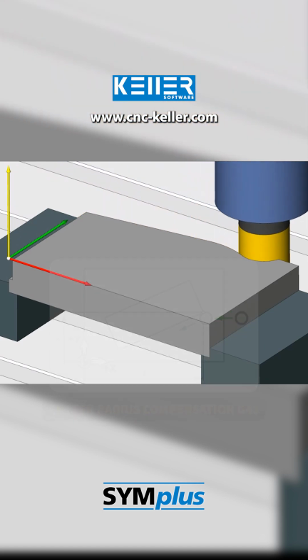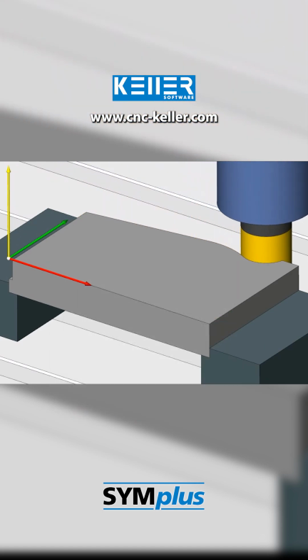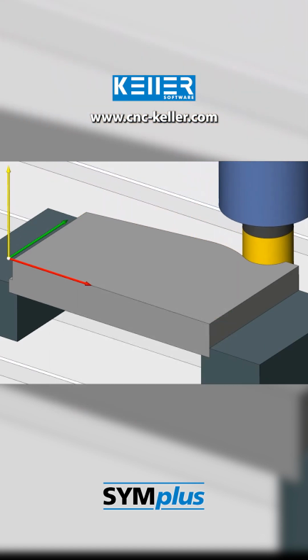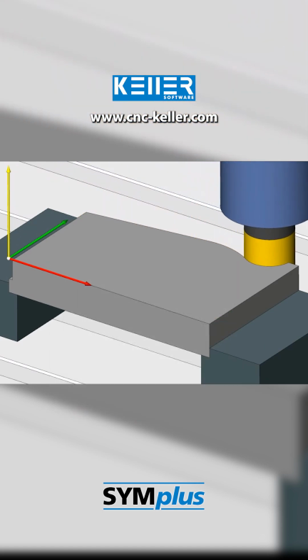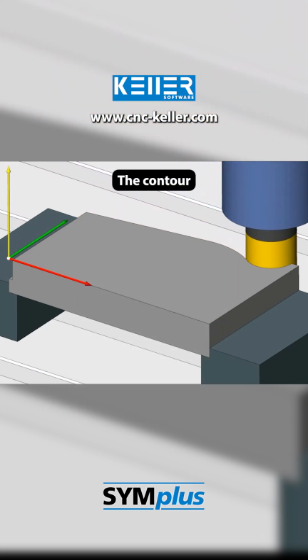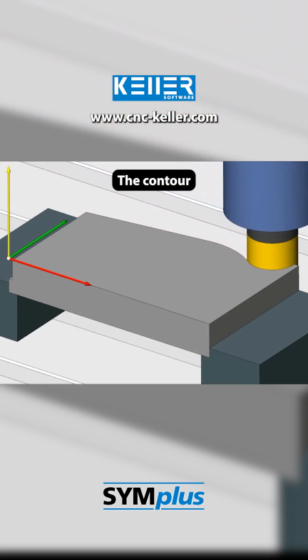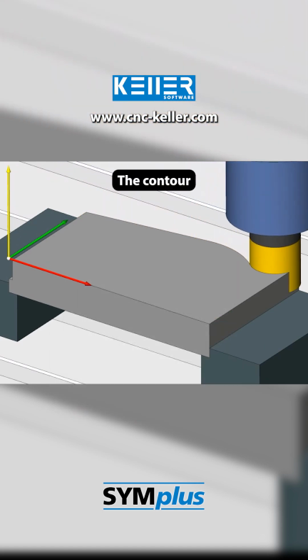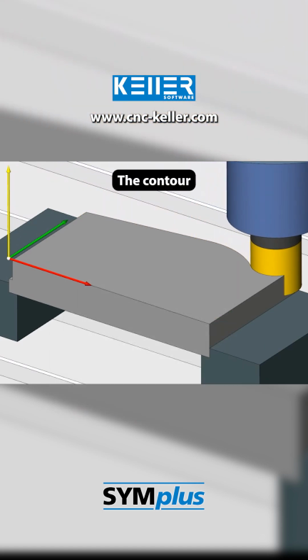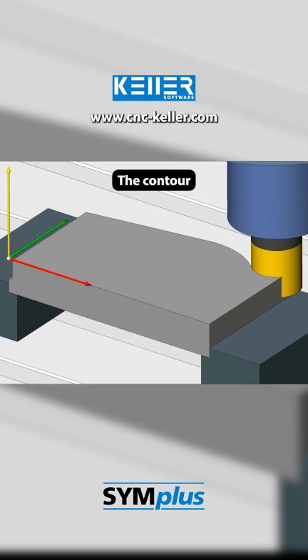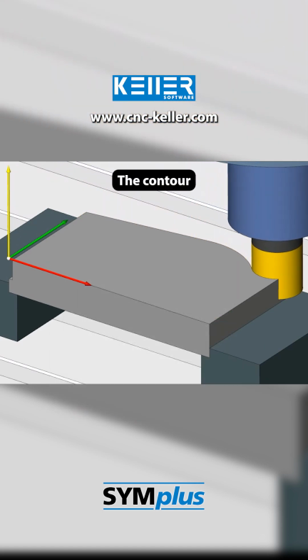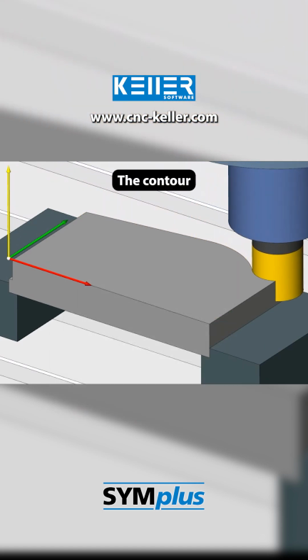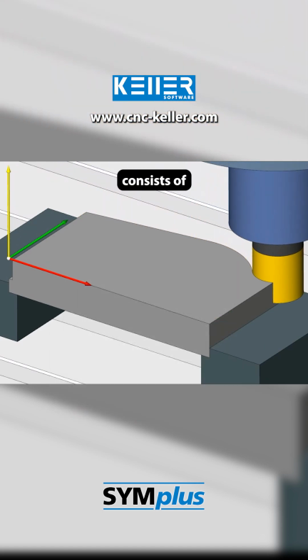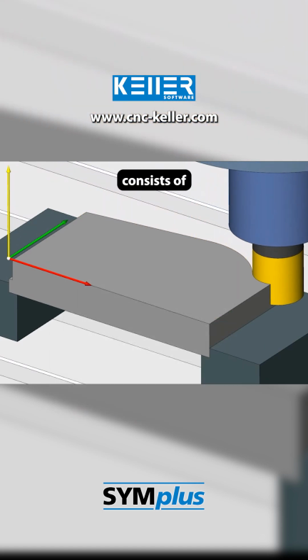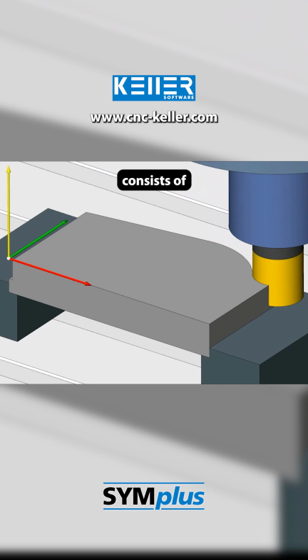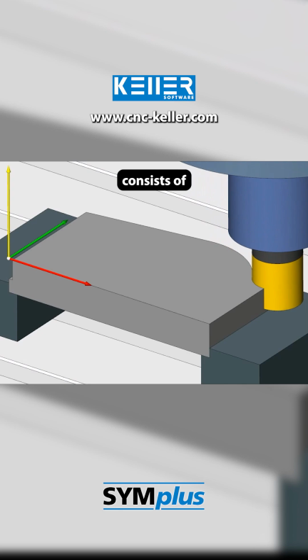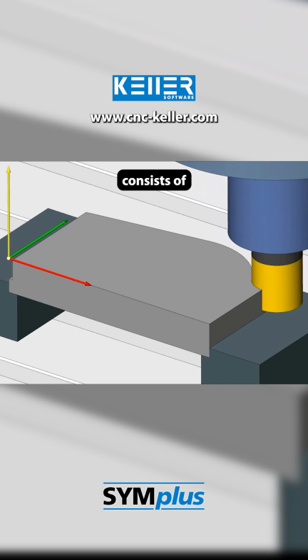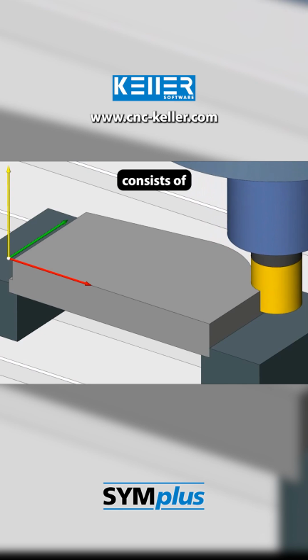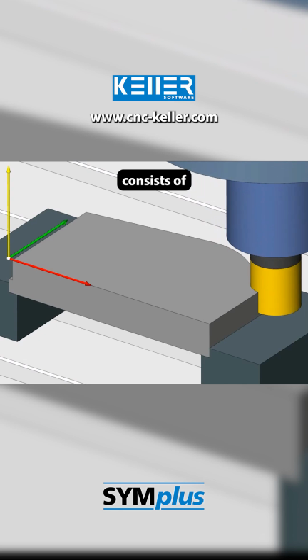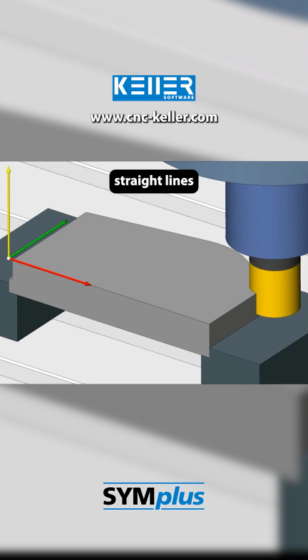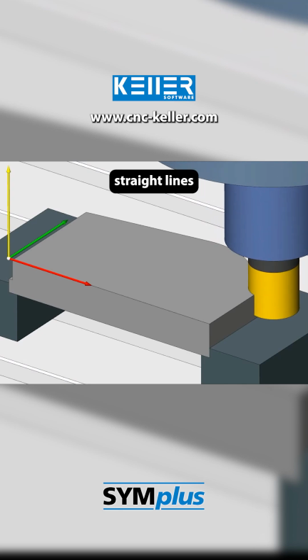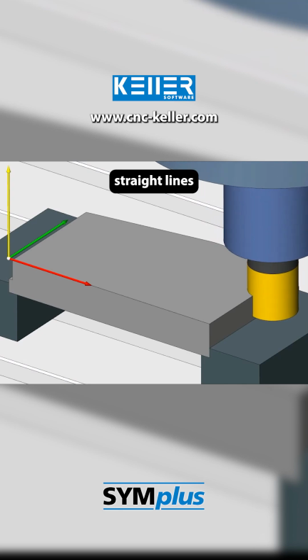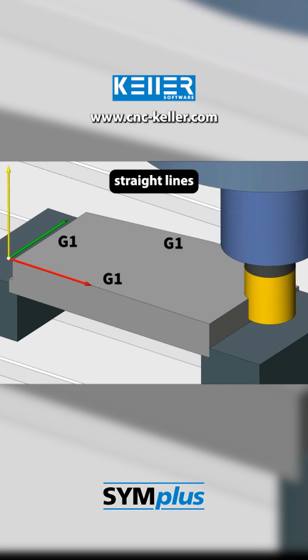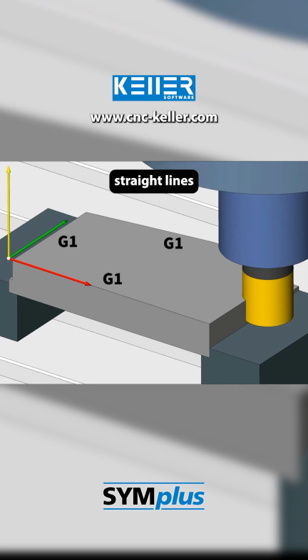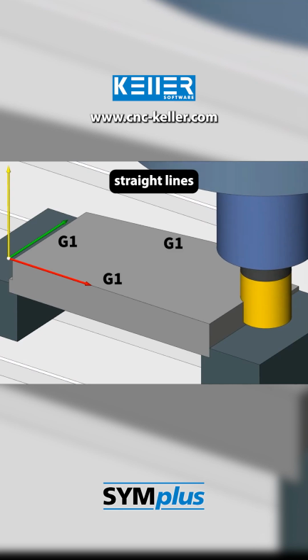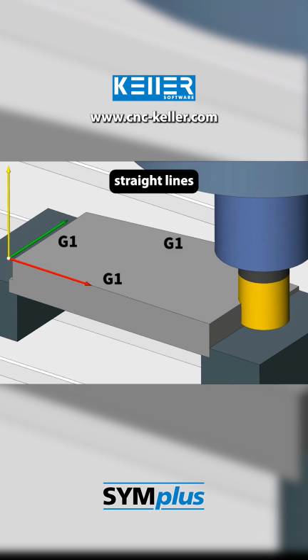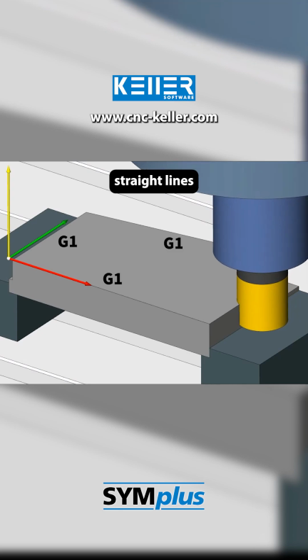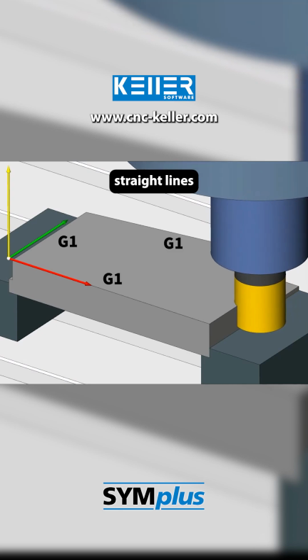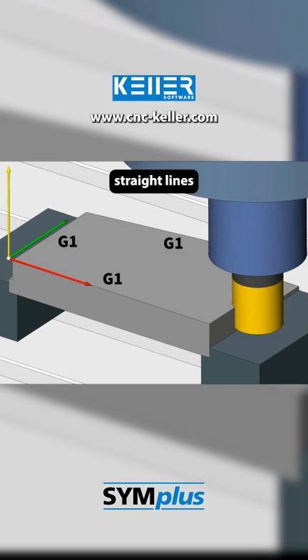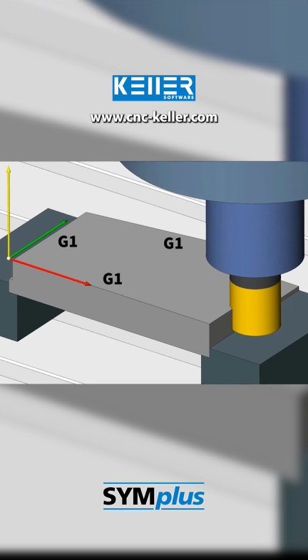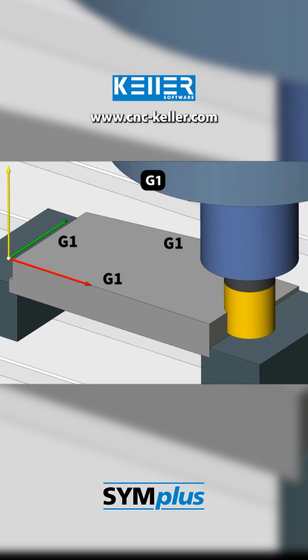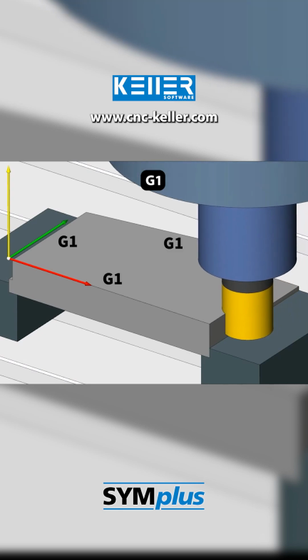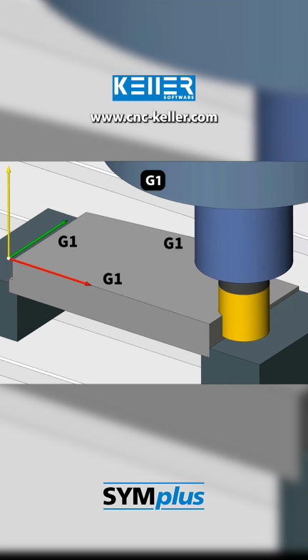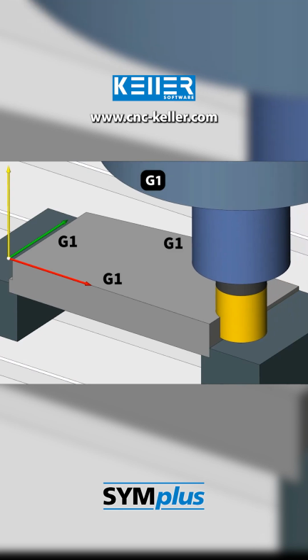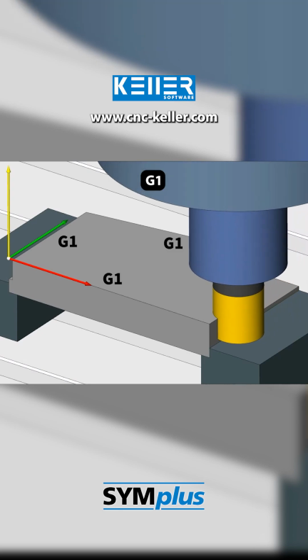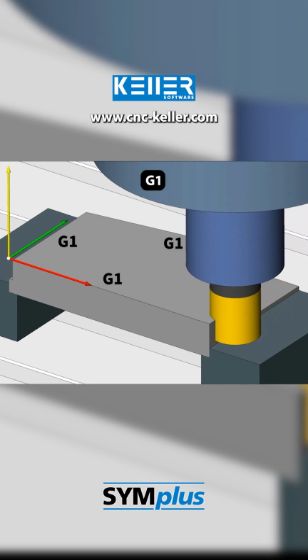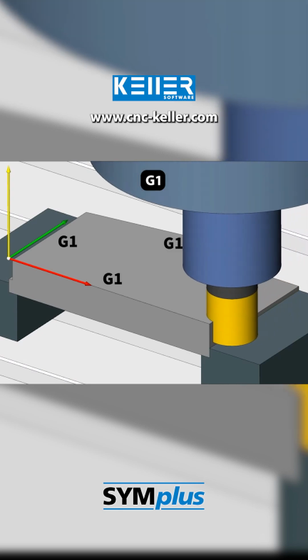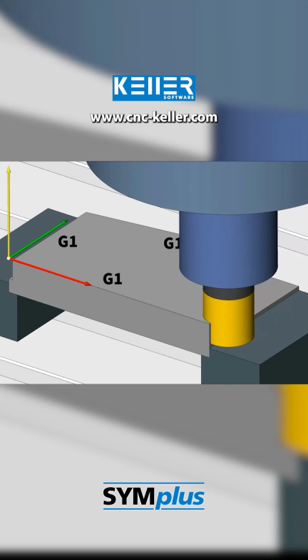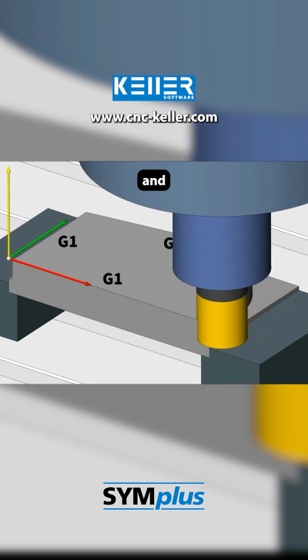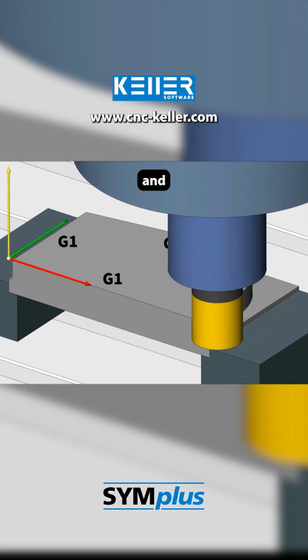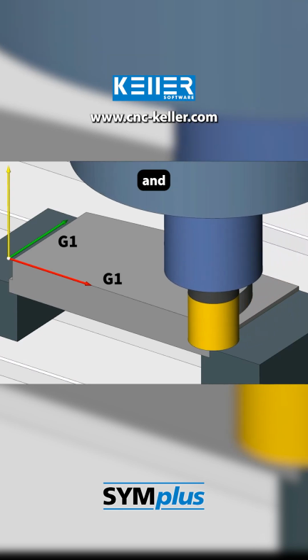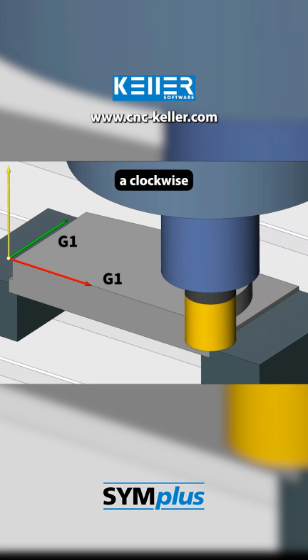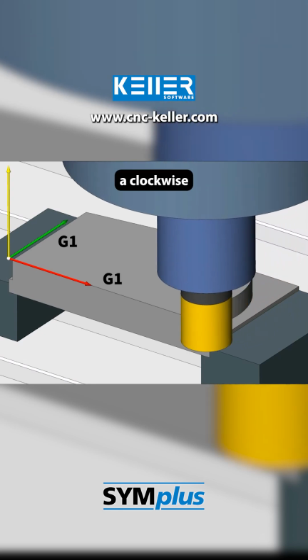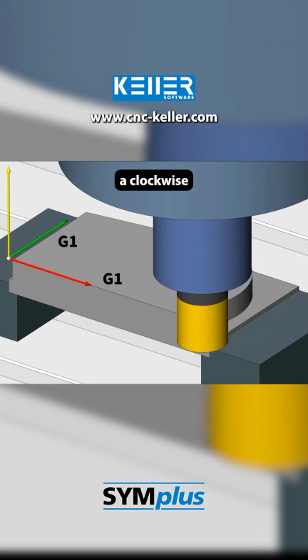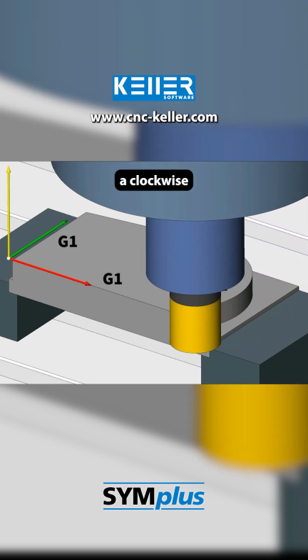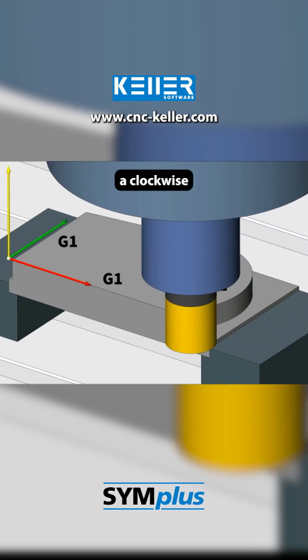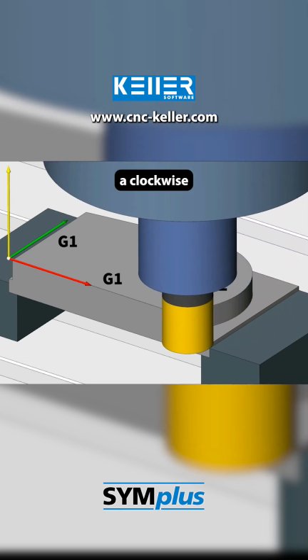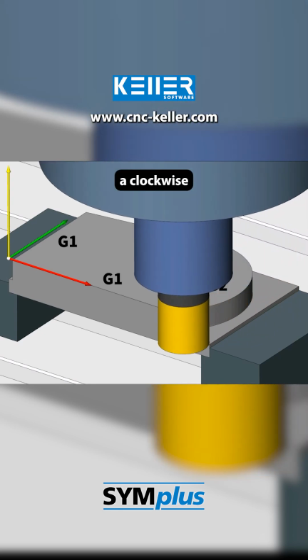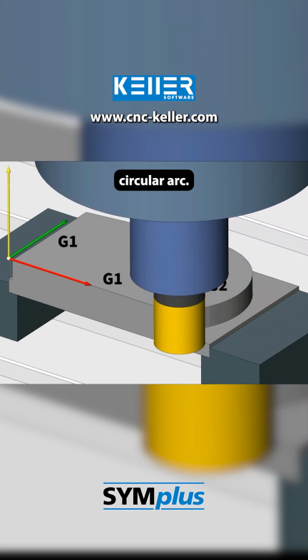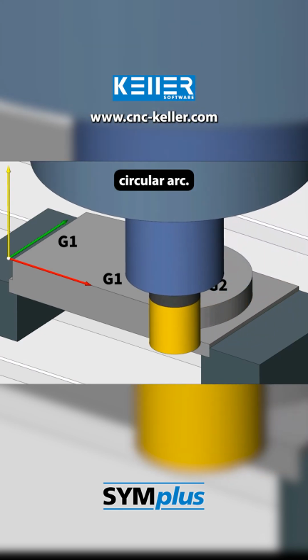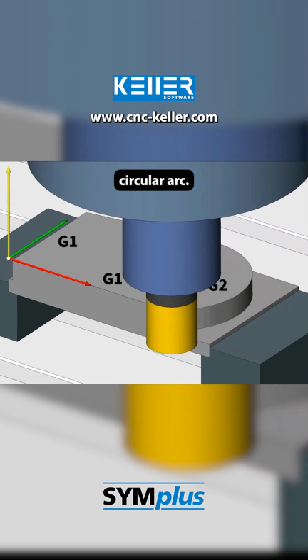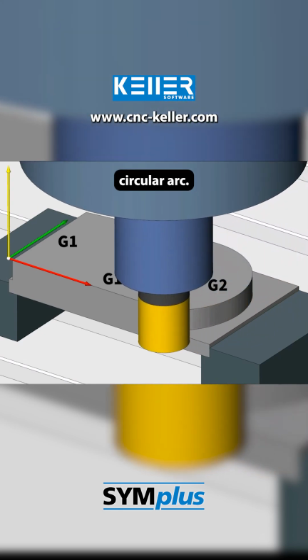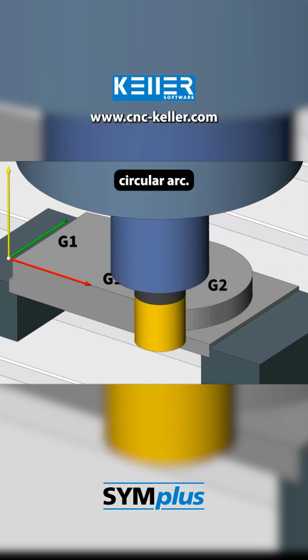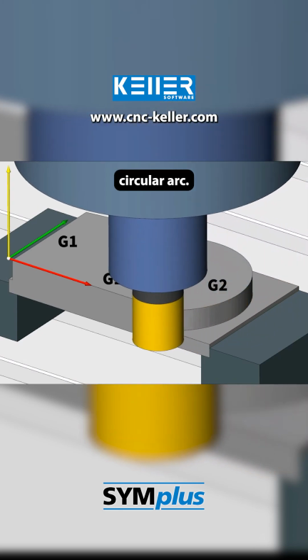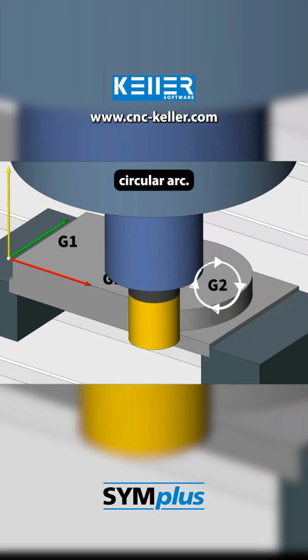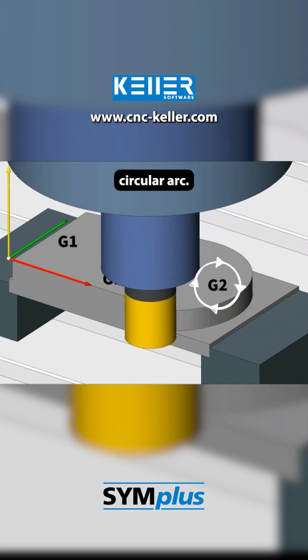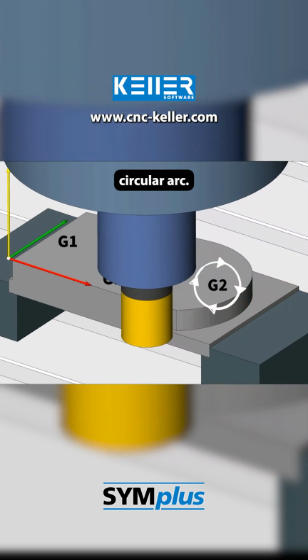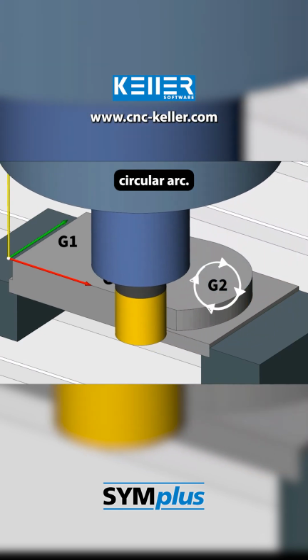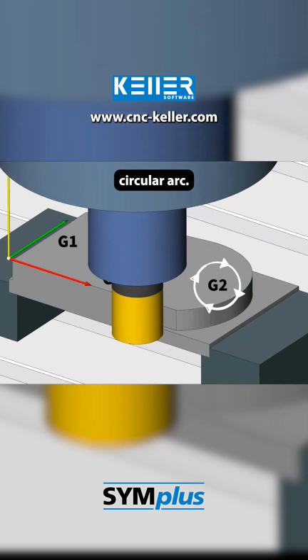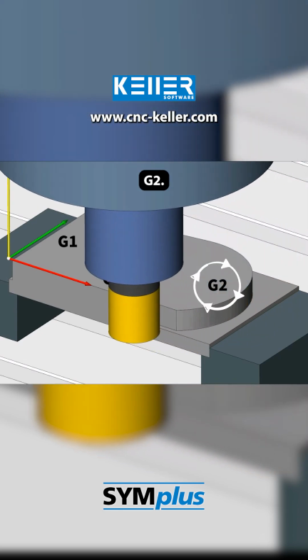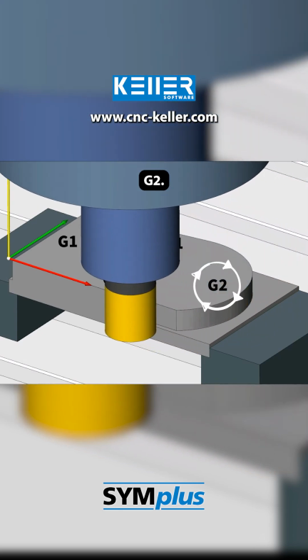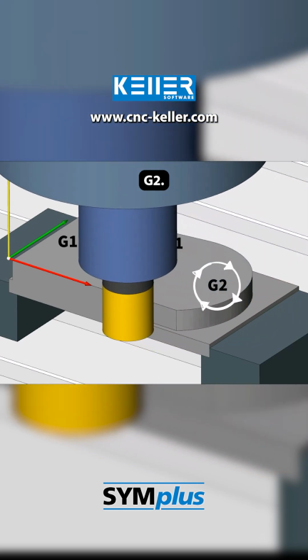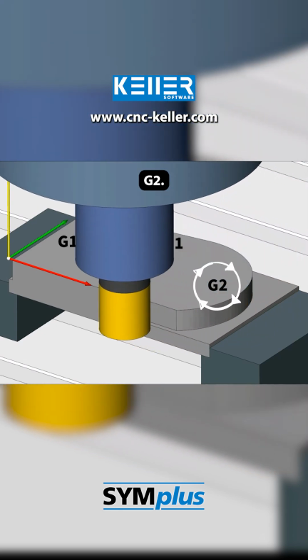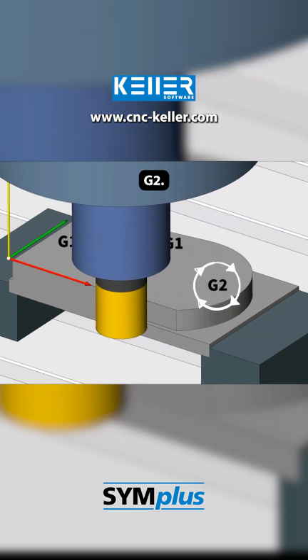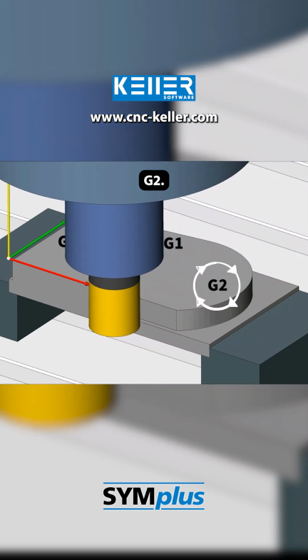The contour consists of straight lines, G1, and a clockwise circular arc, G2.